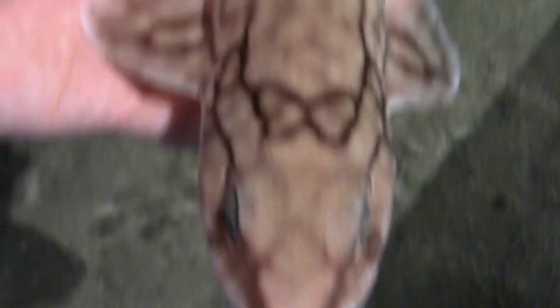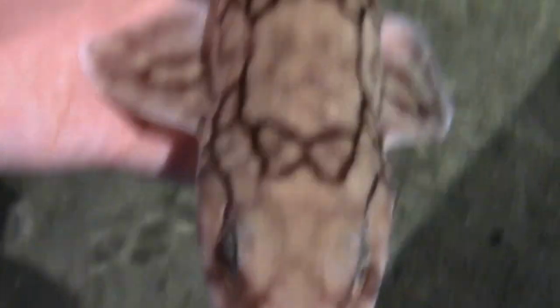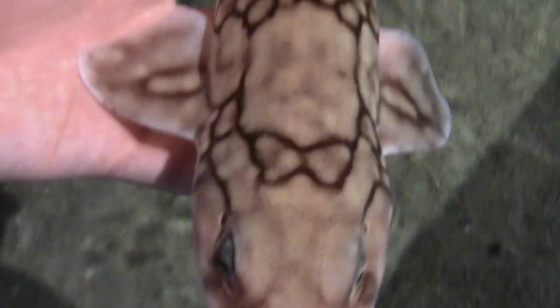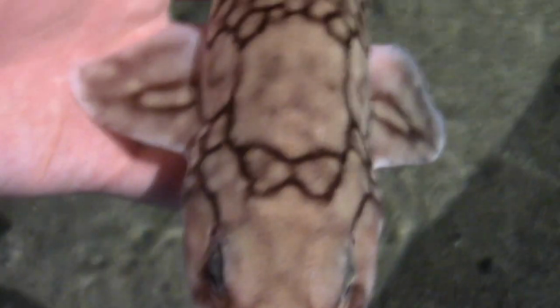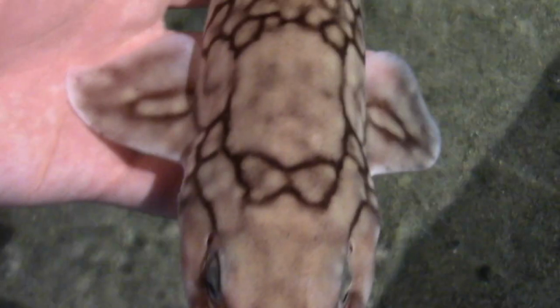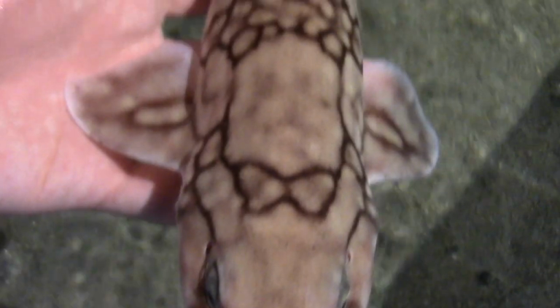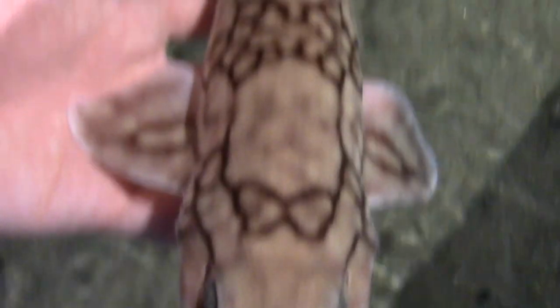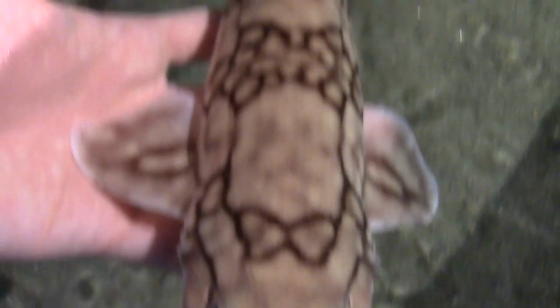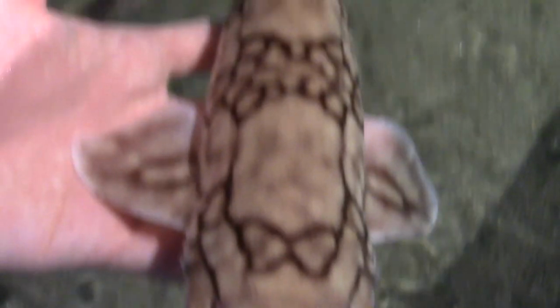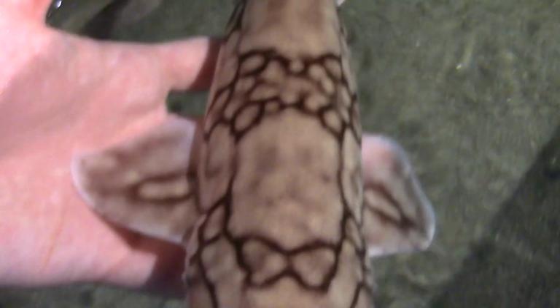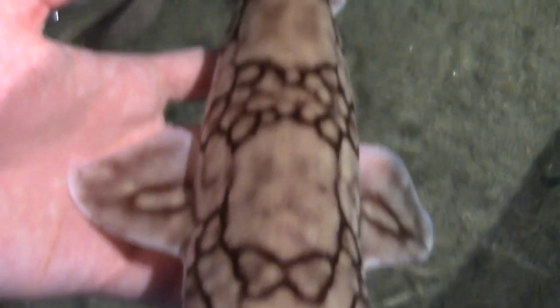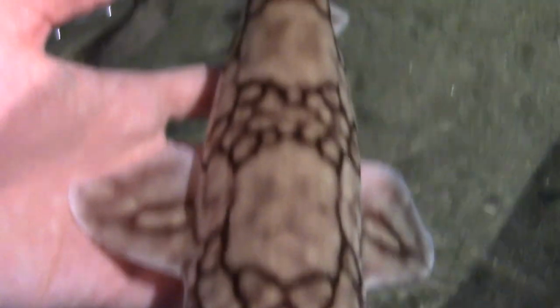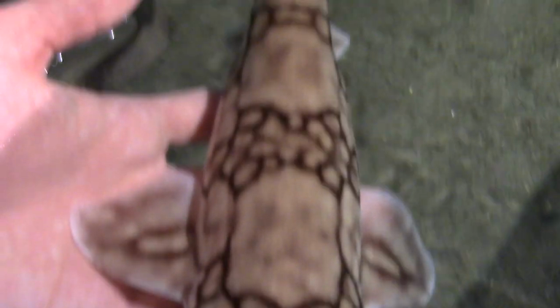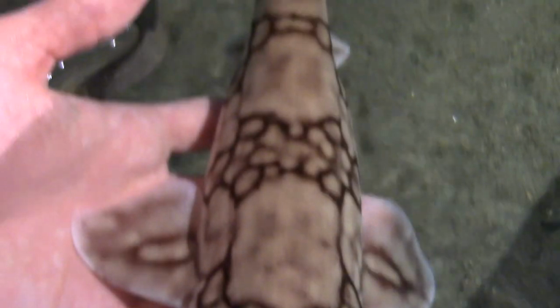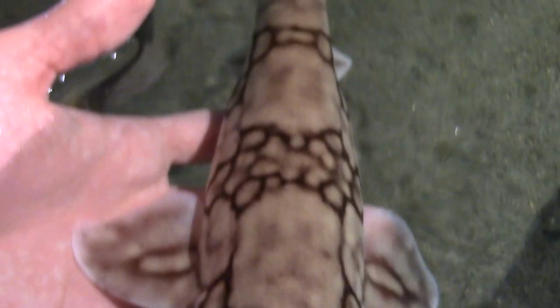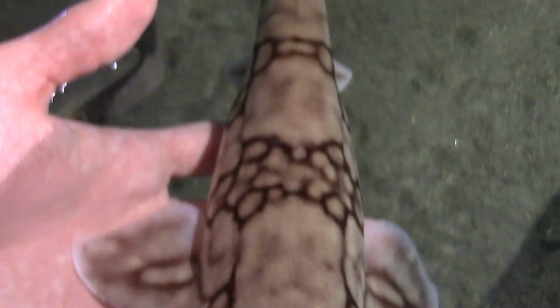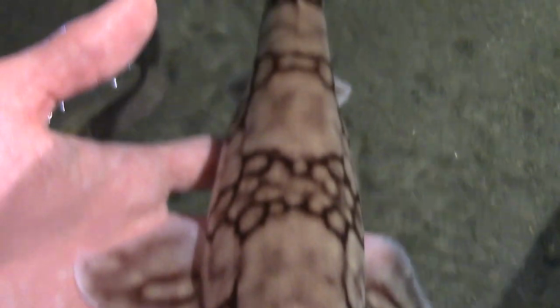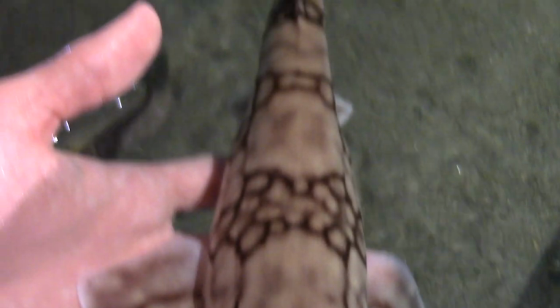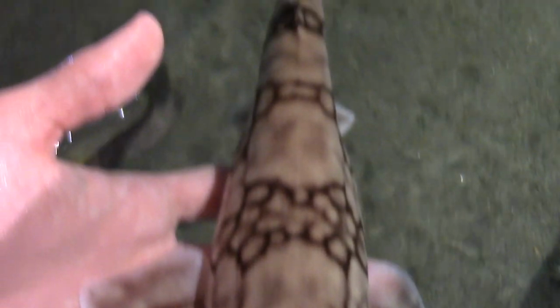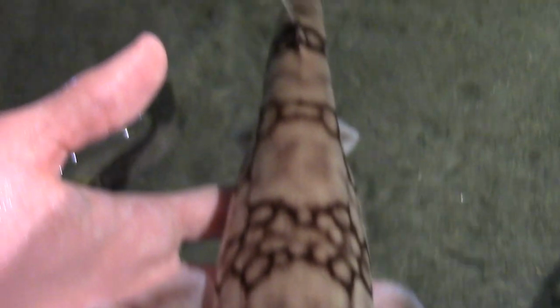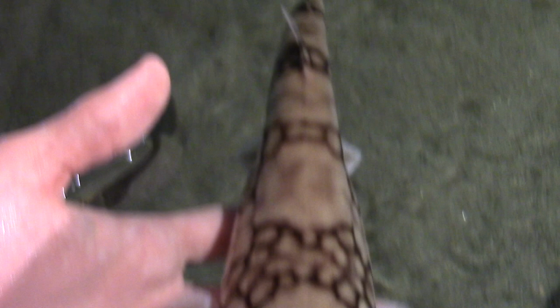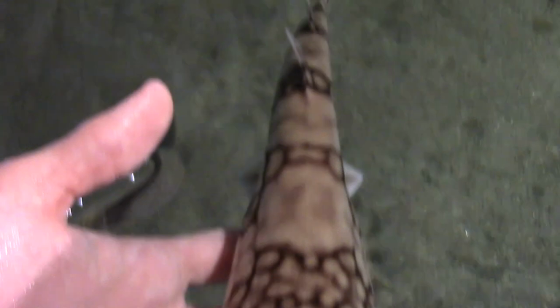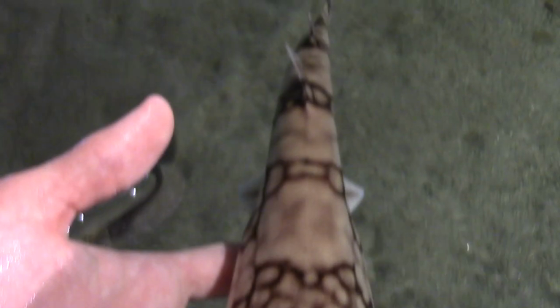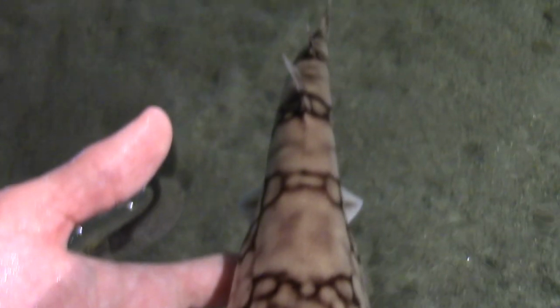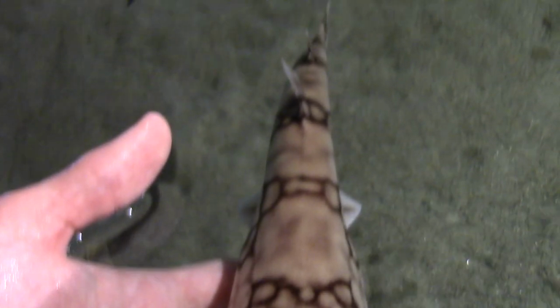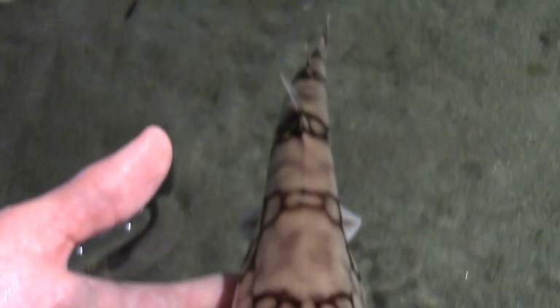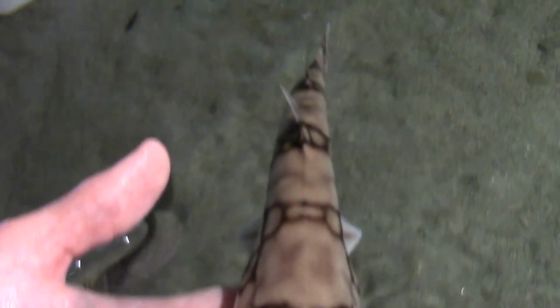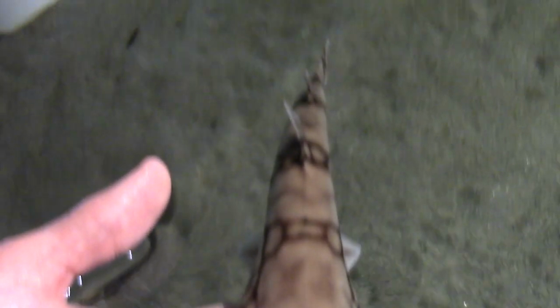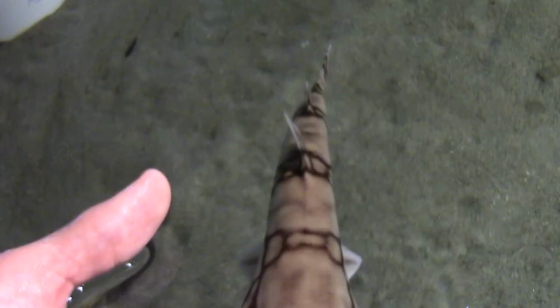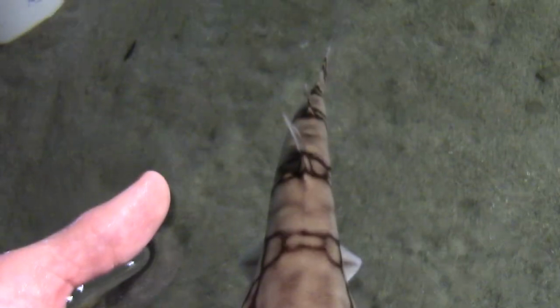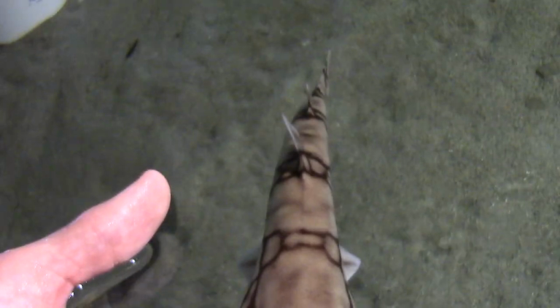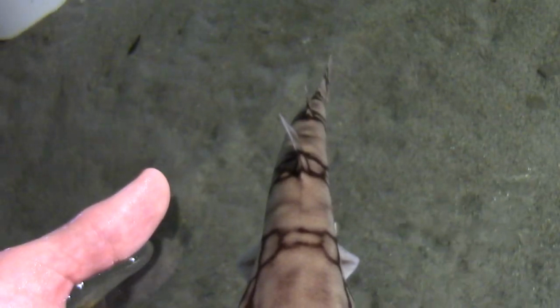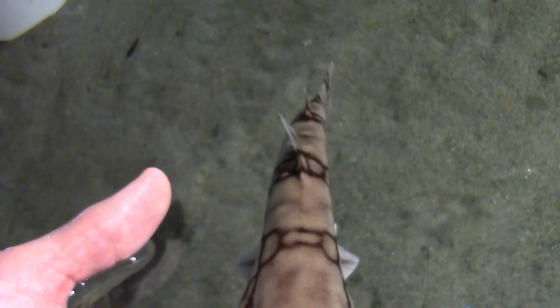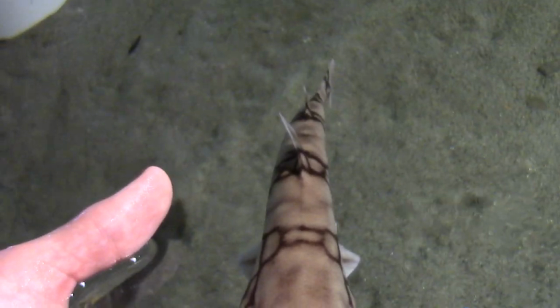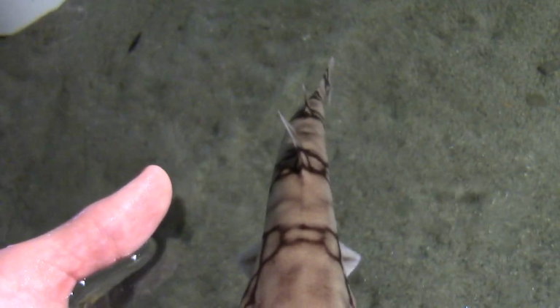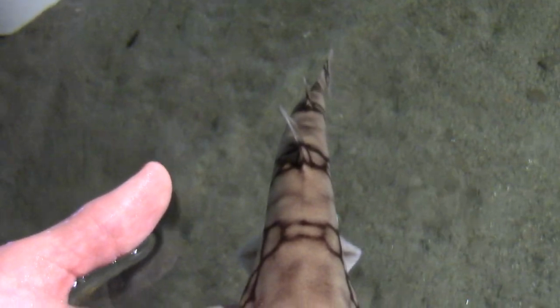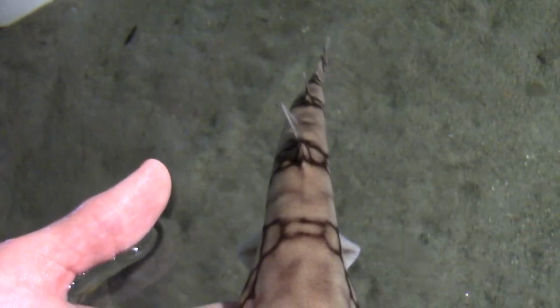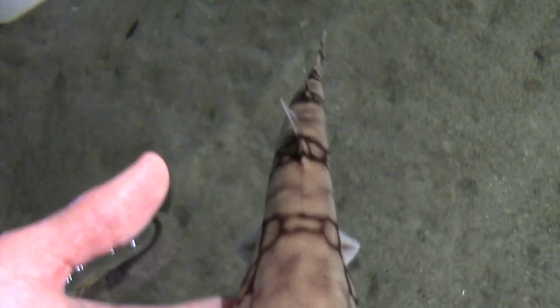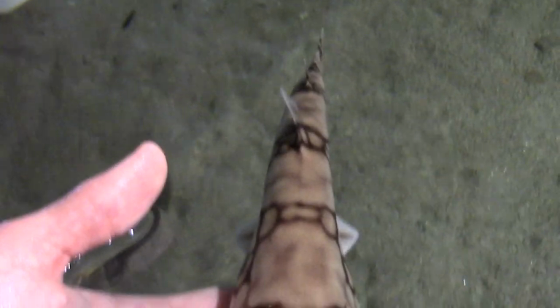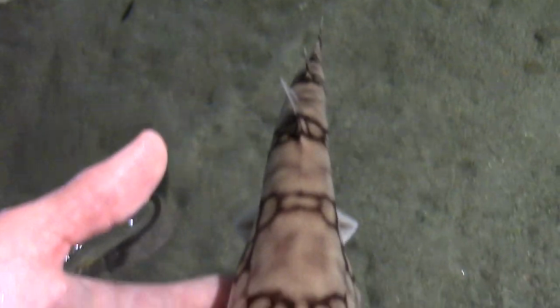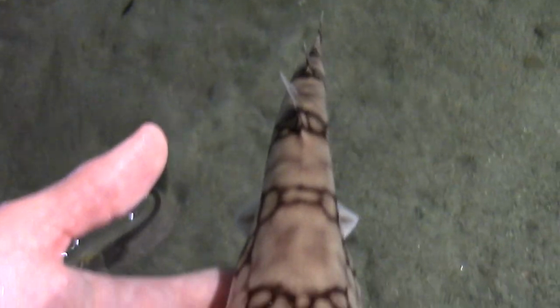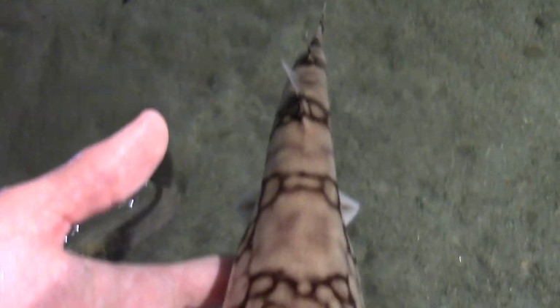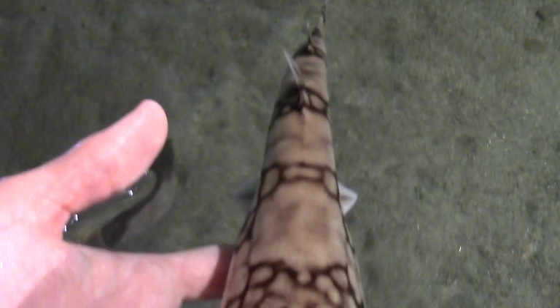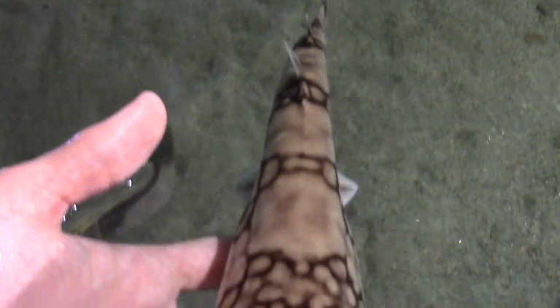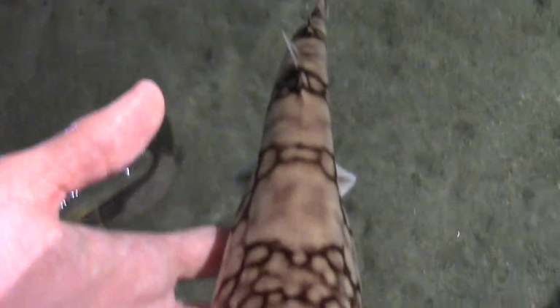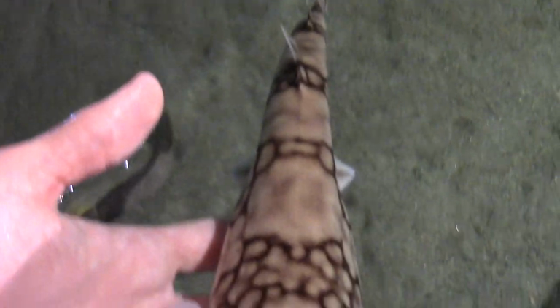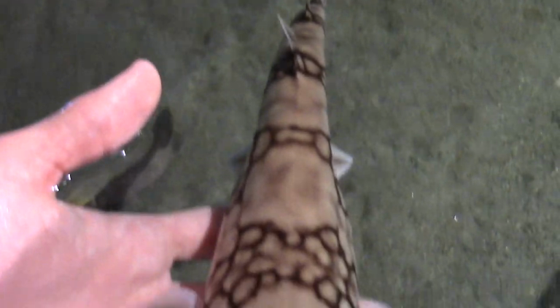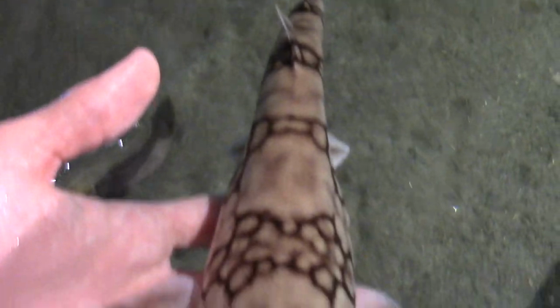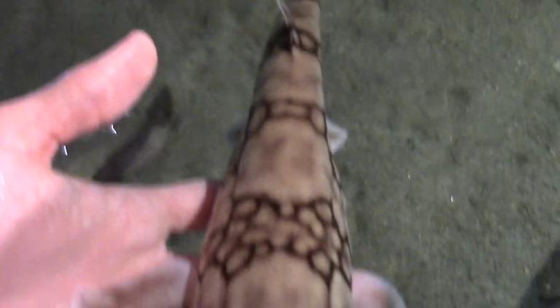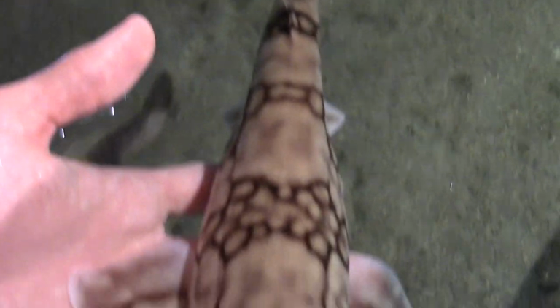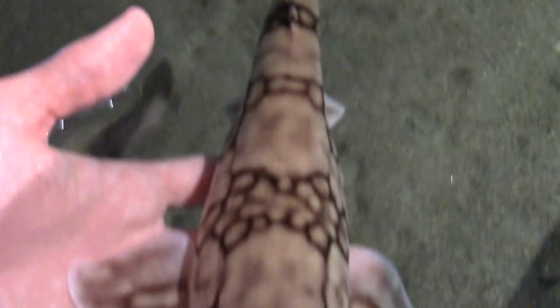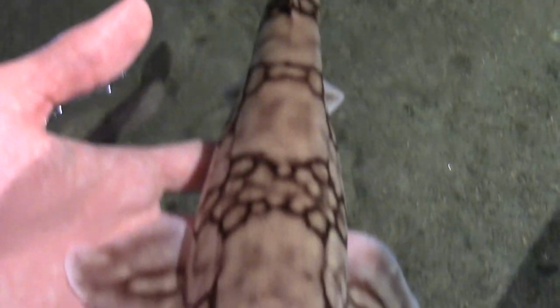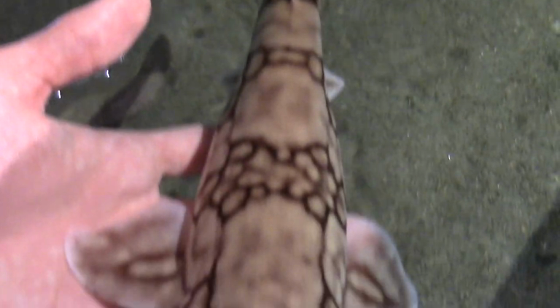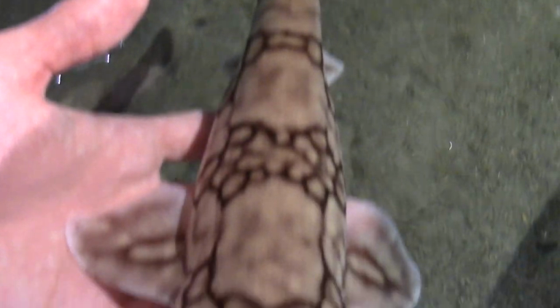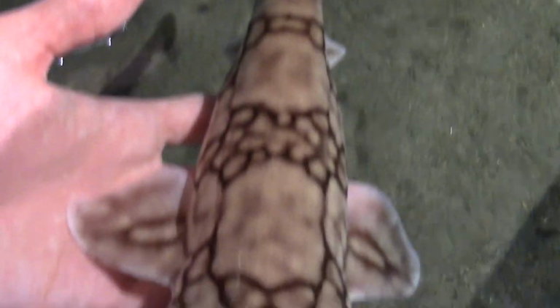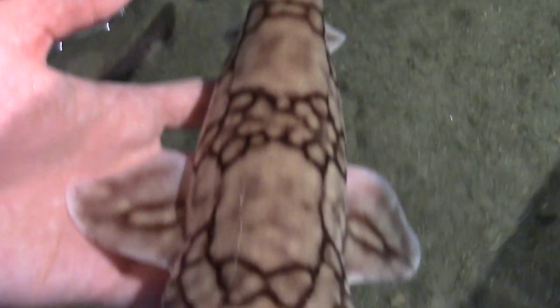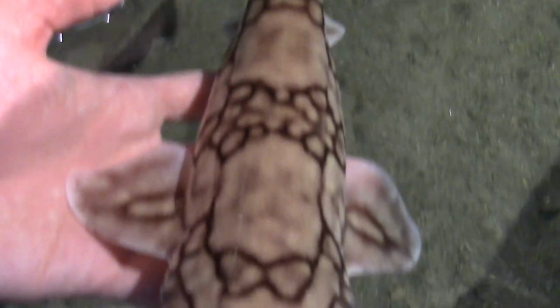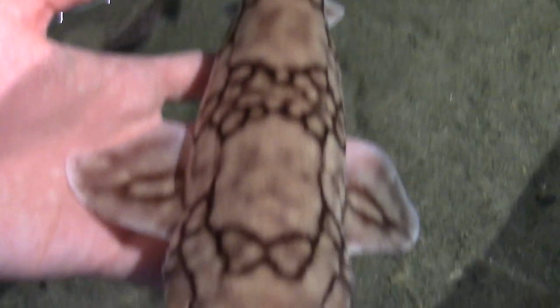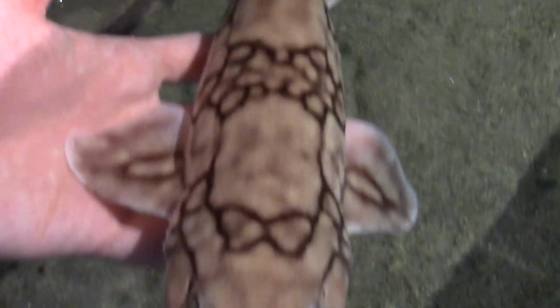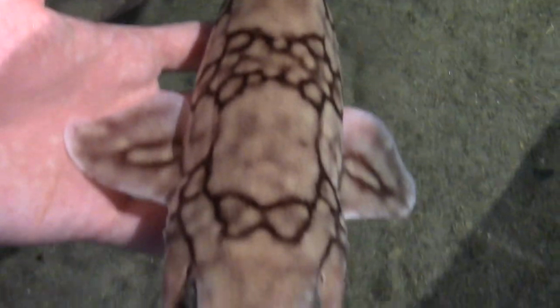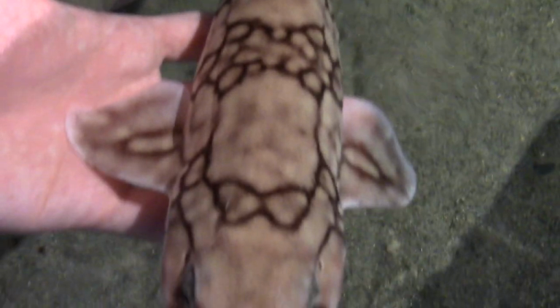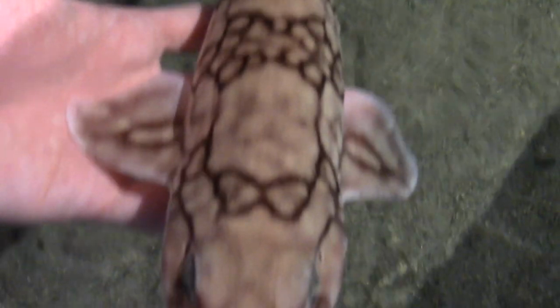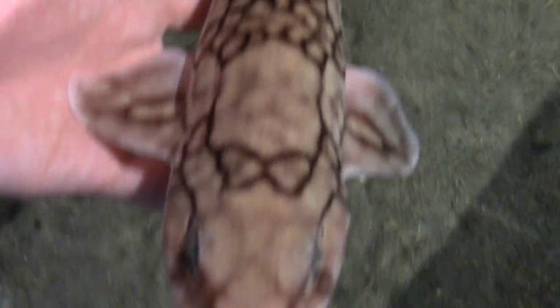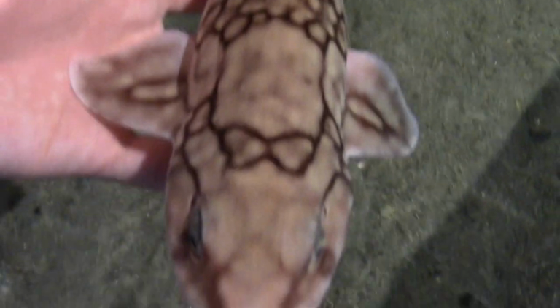With a white belly, this is known as counter-coloration. To their predators, their pattern just looks like waves in the ocean.